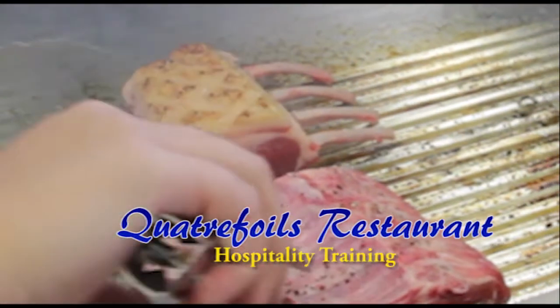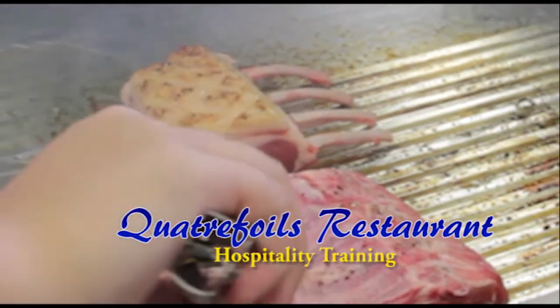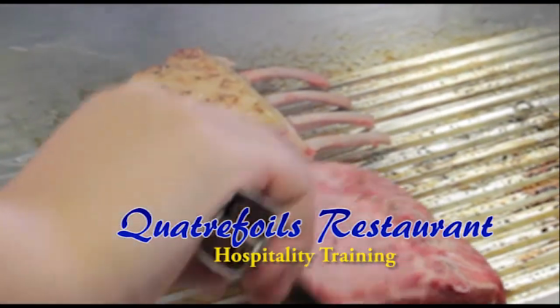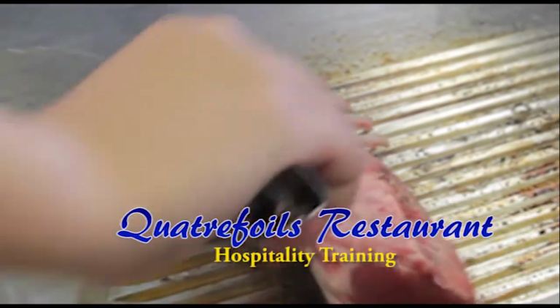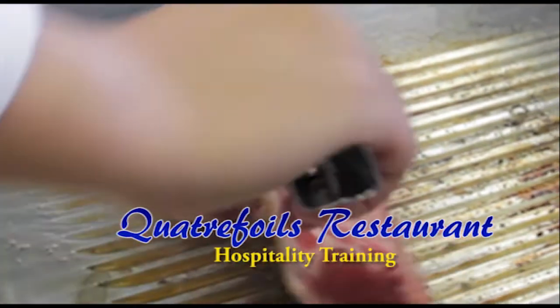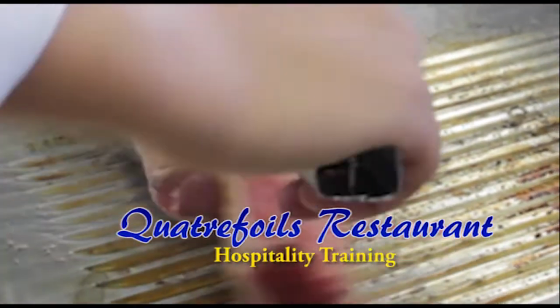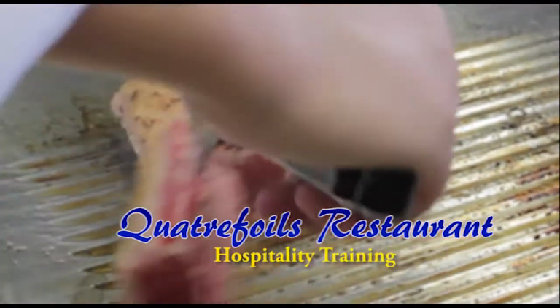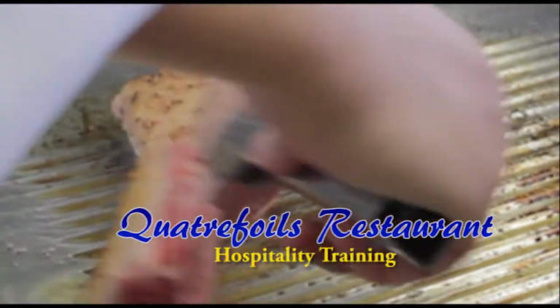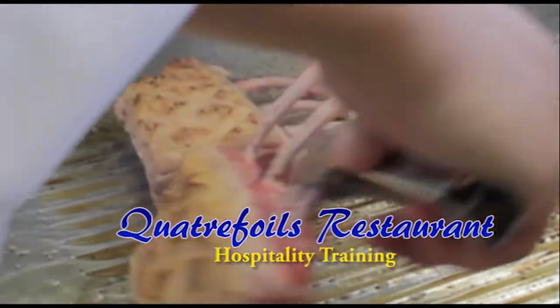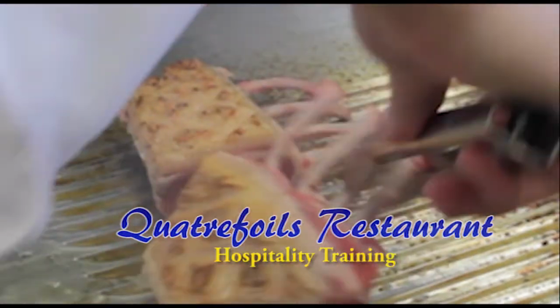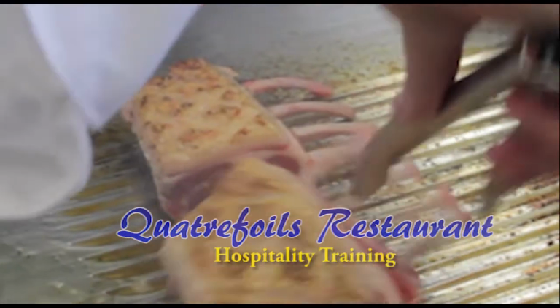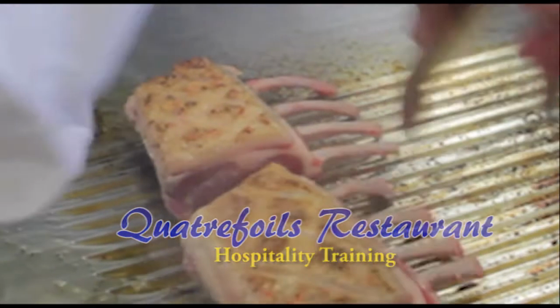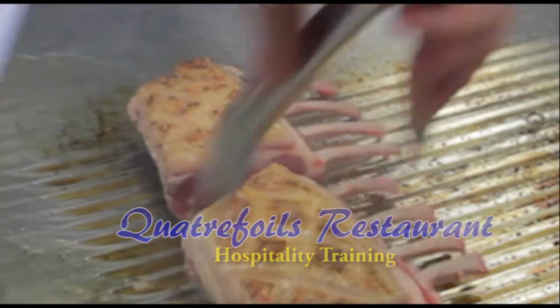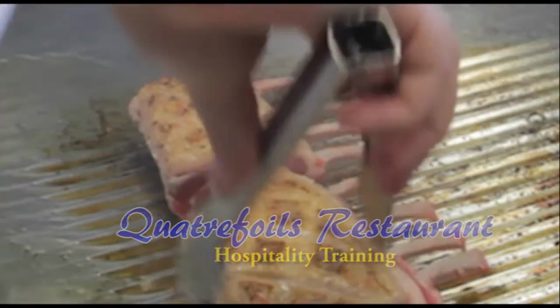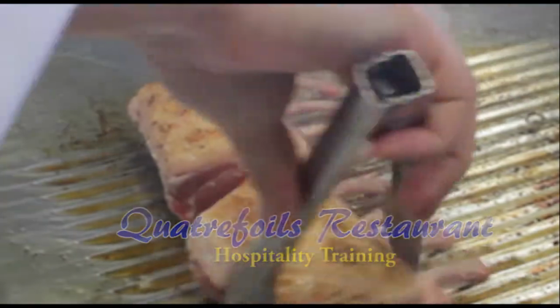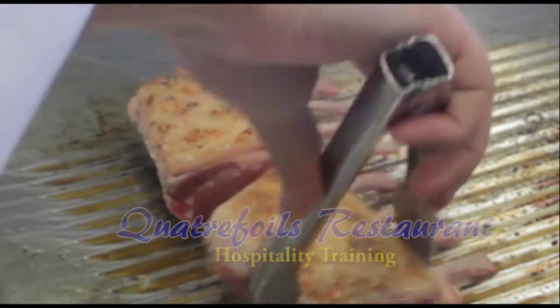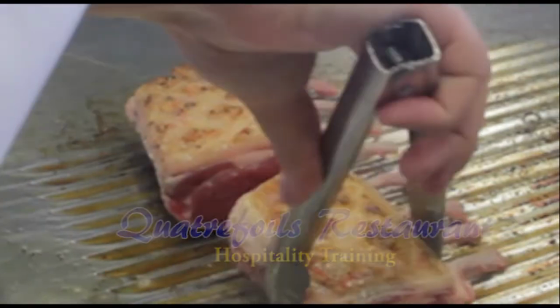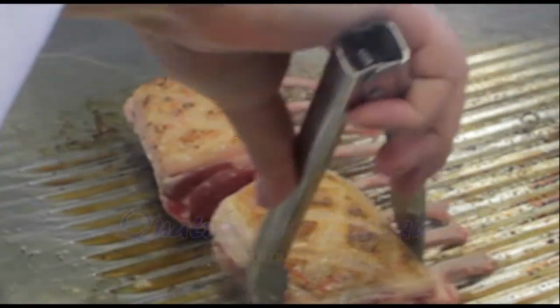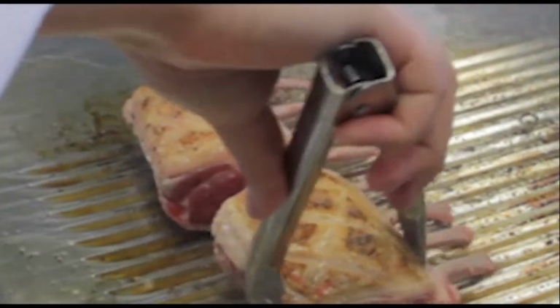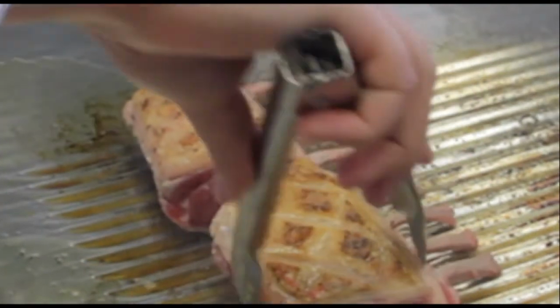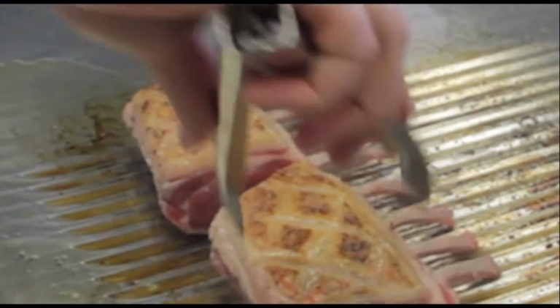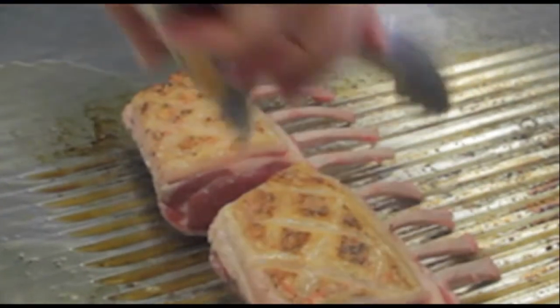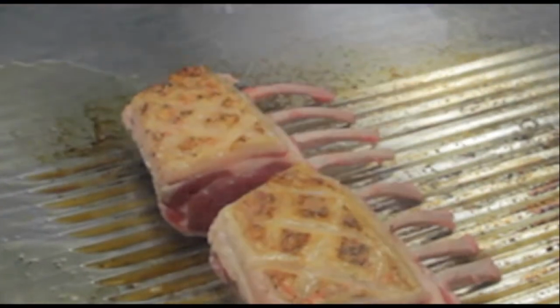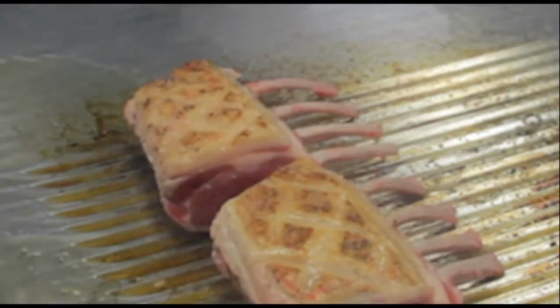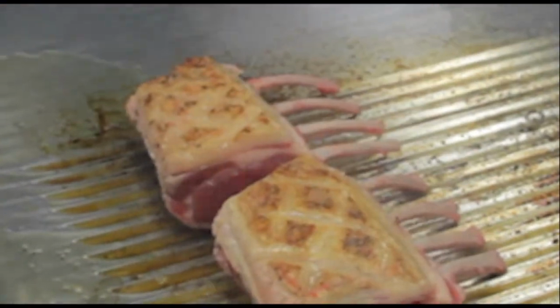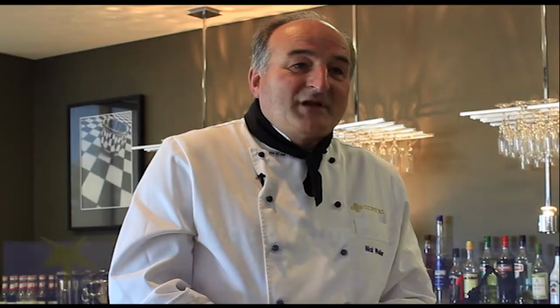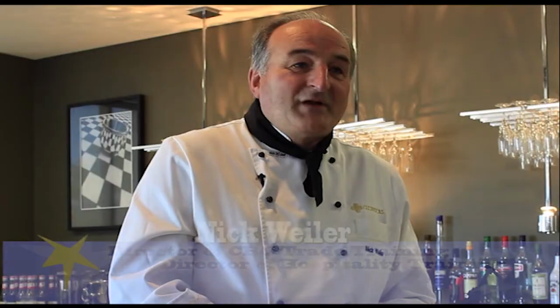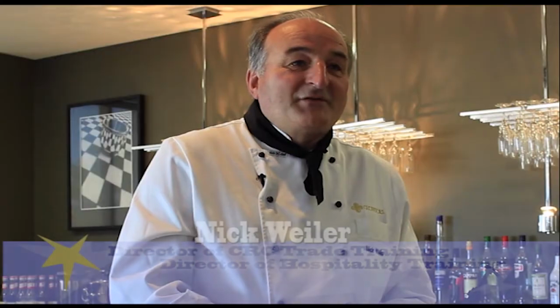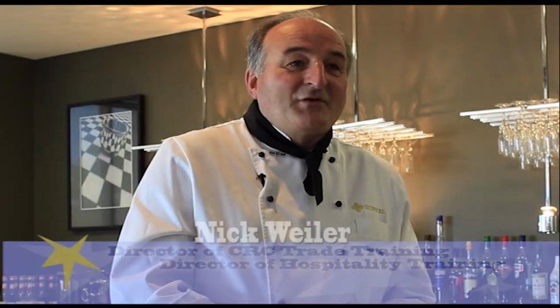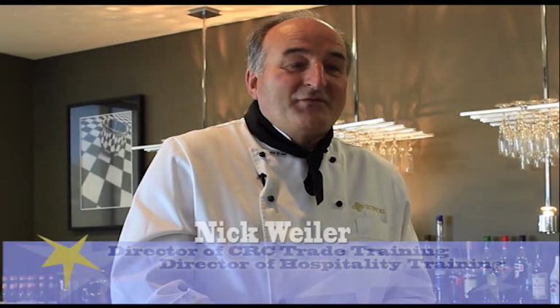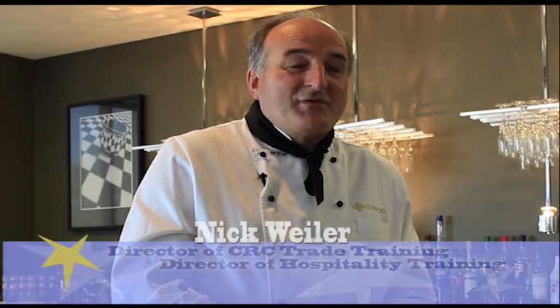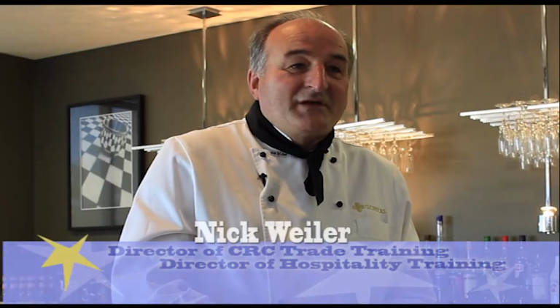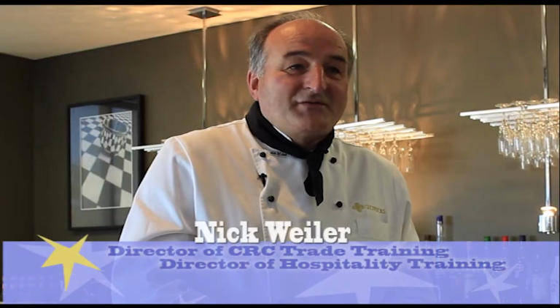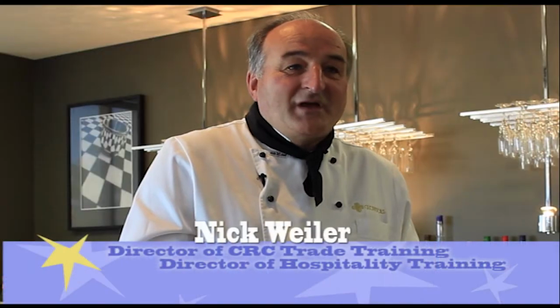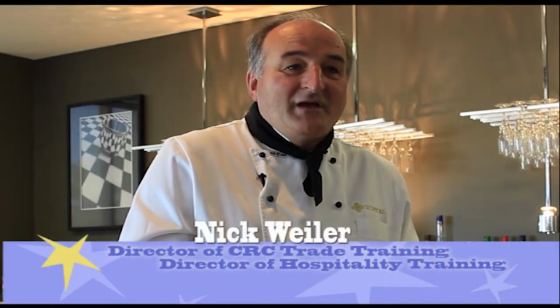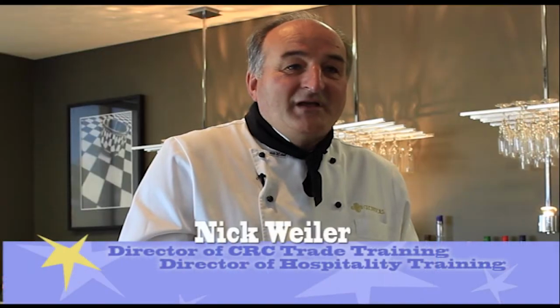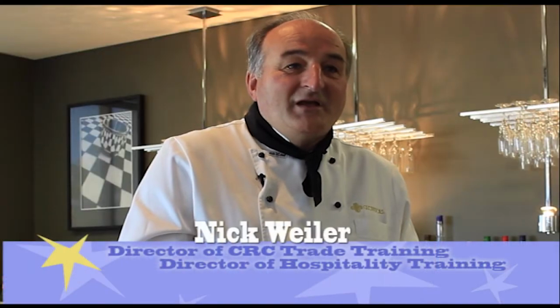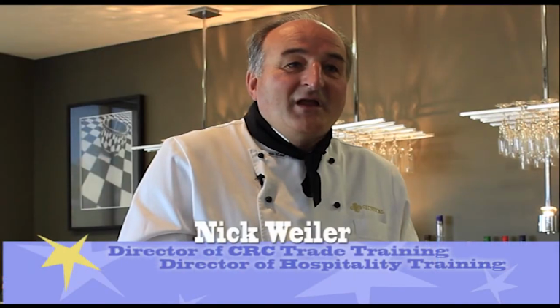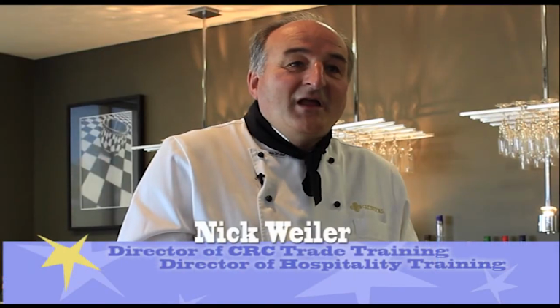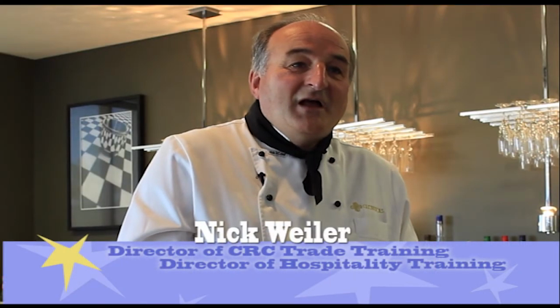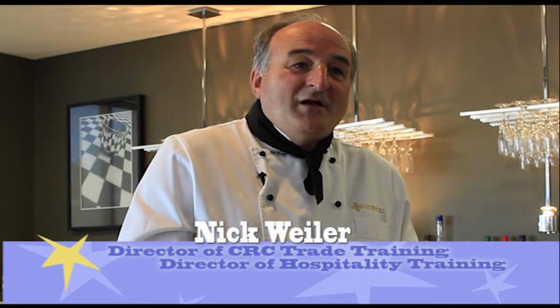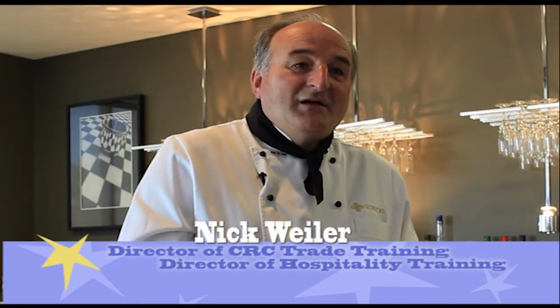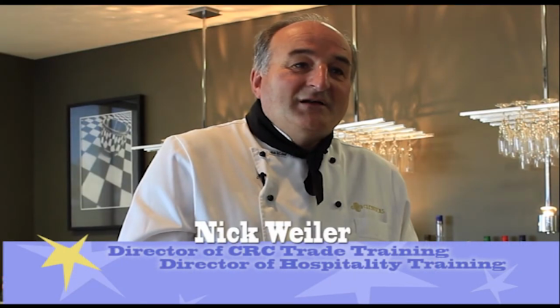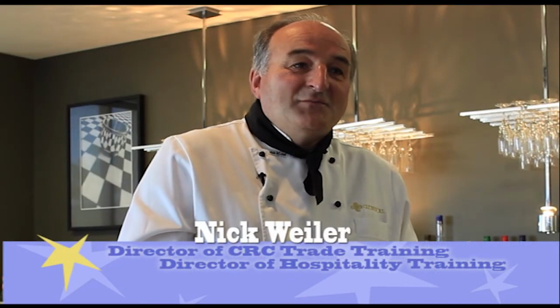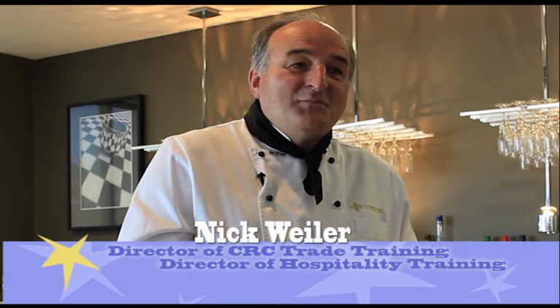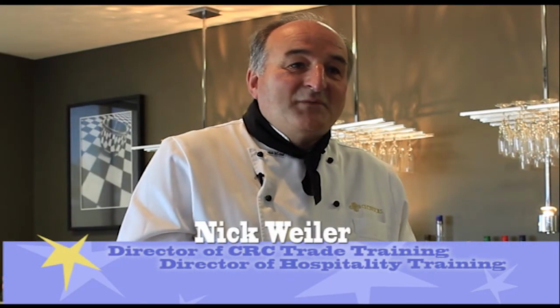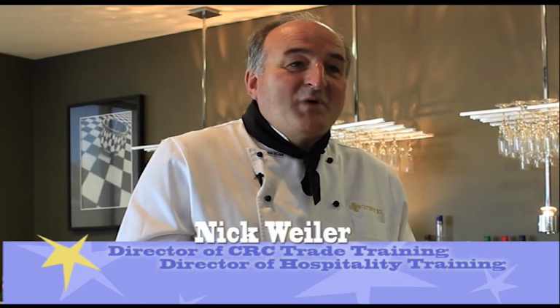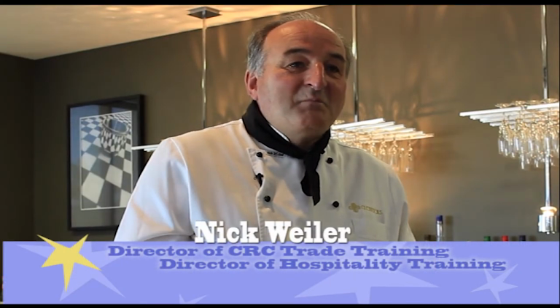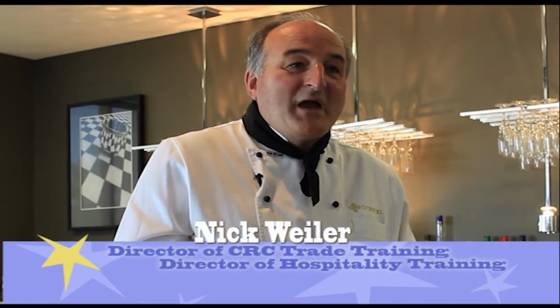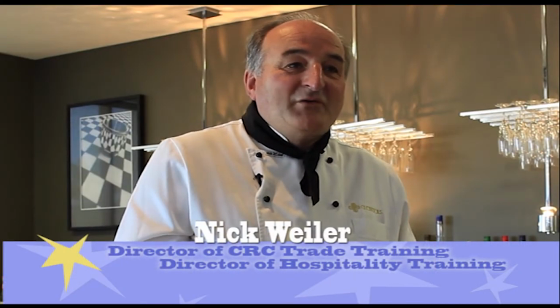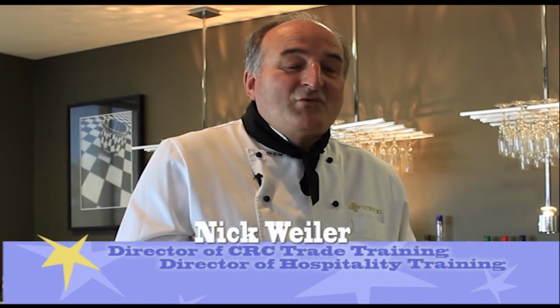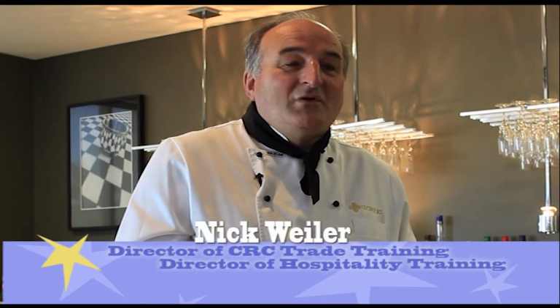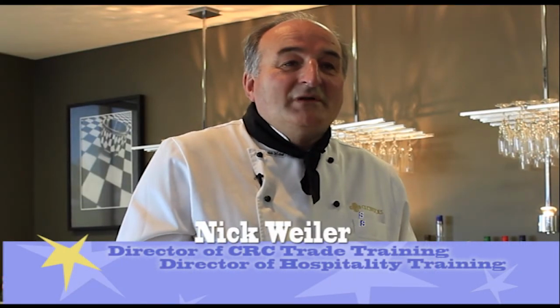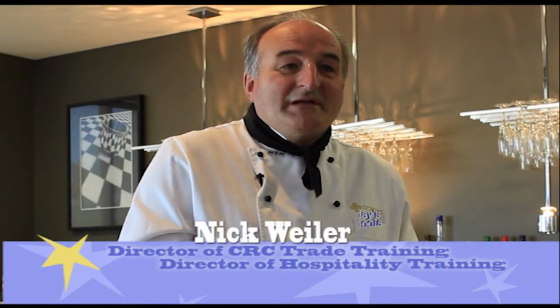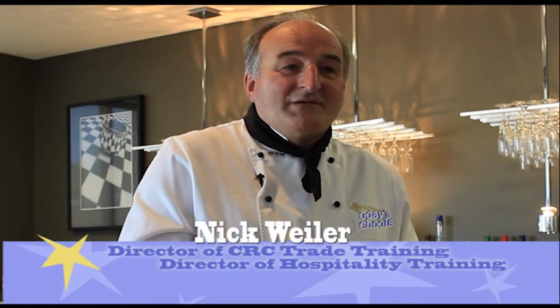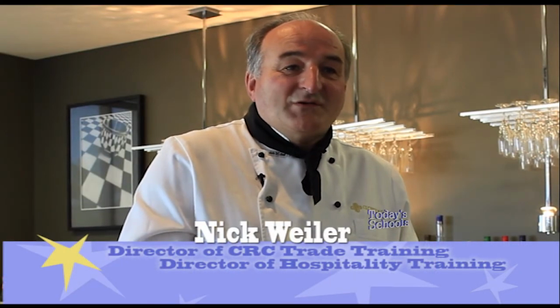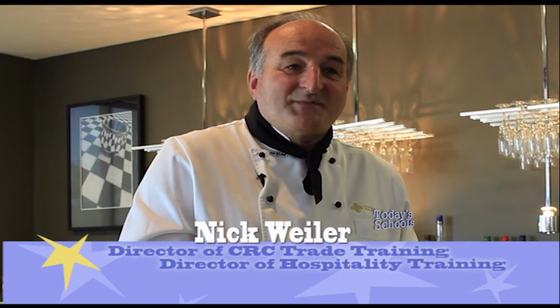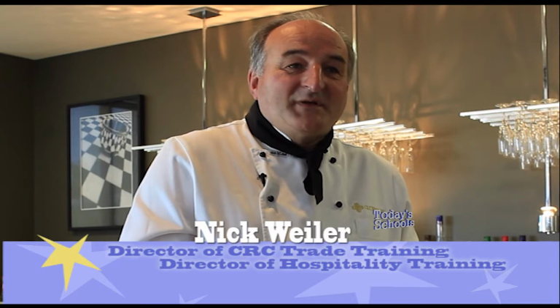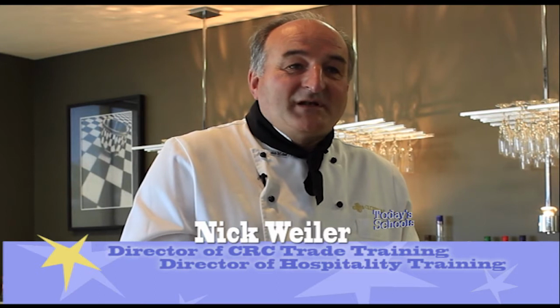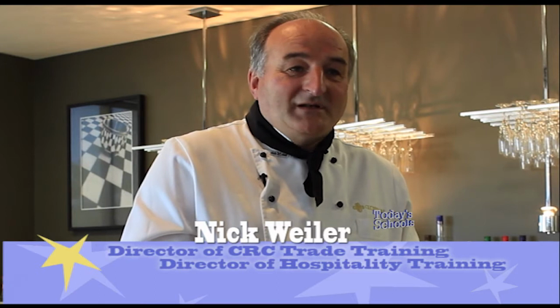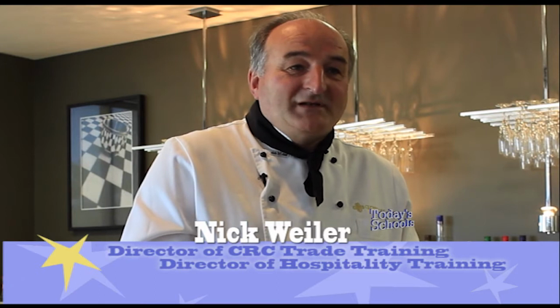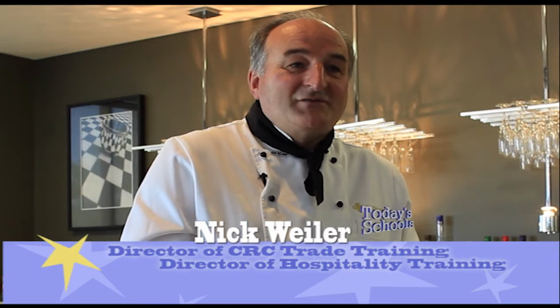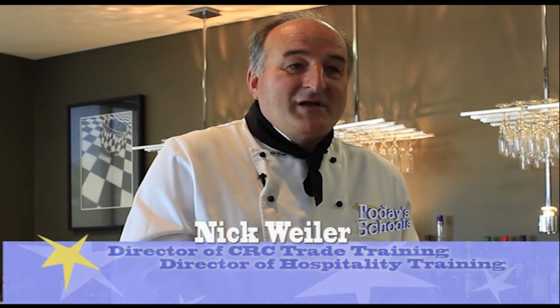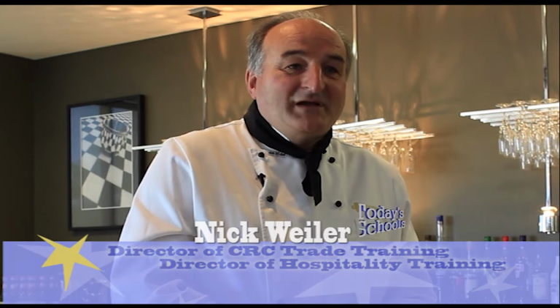My name is Nick Boyler. My role is Director of Trade Training, but my main role is Hospitality Training.